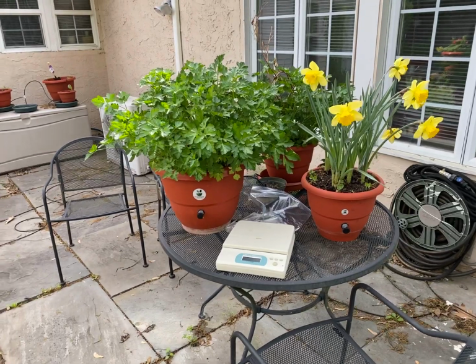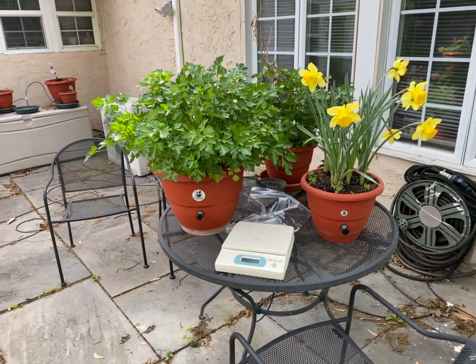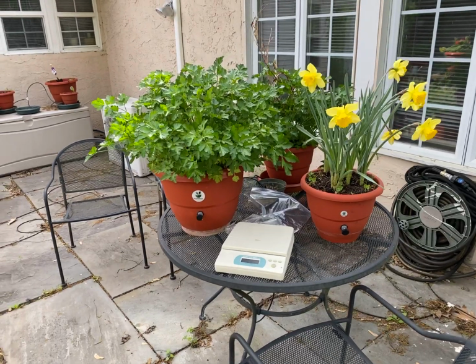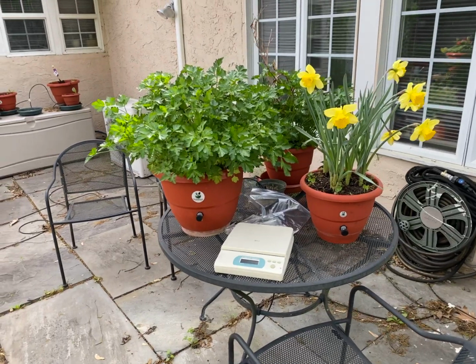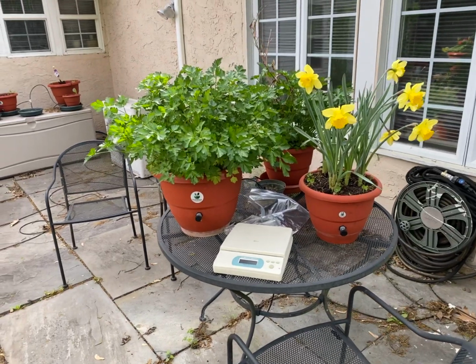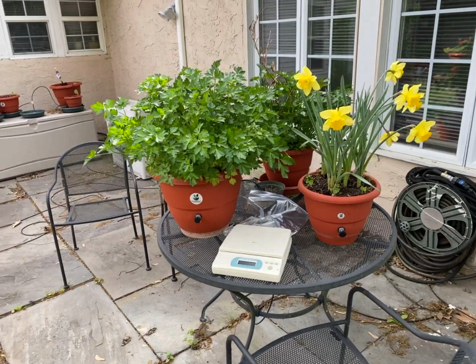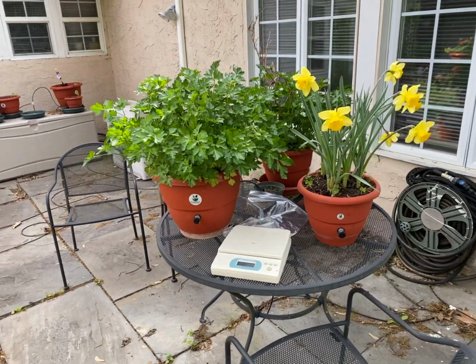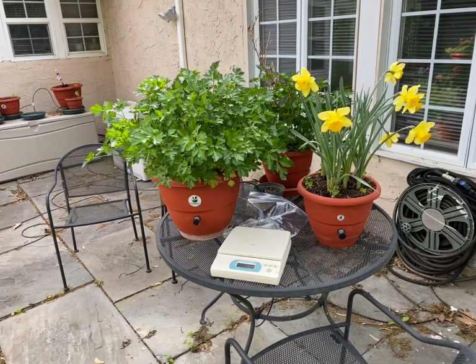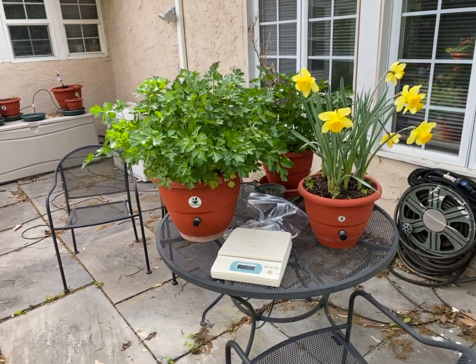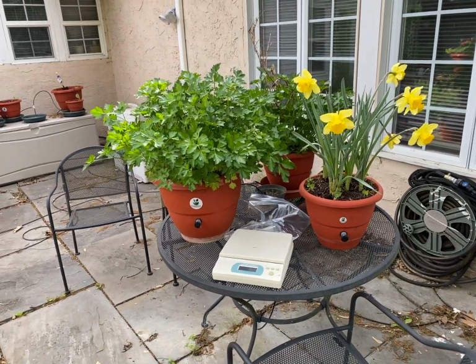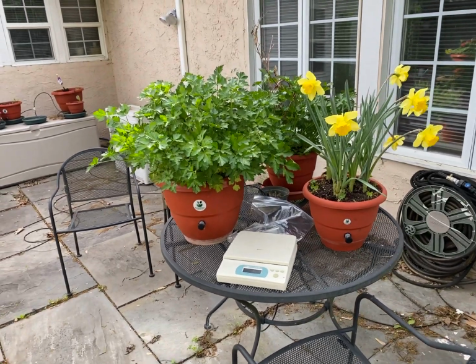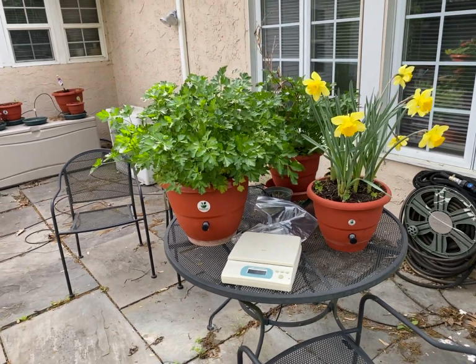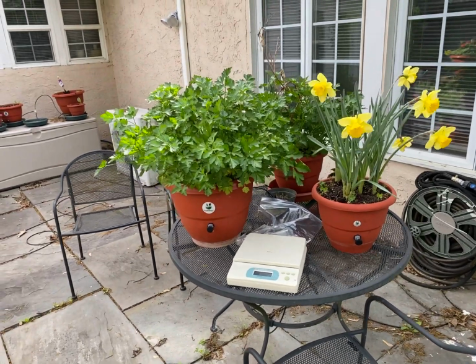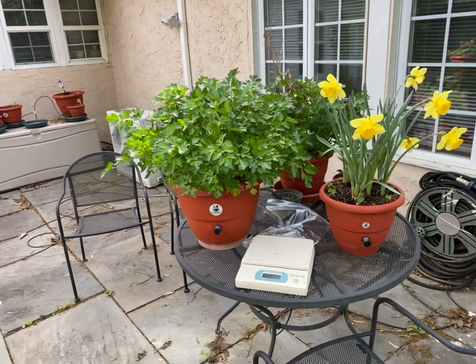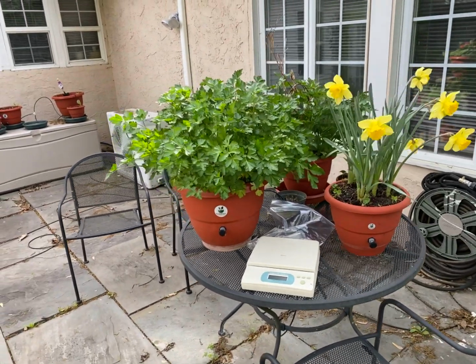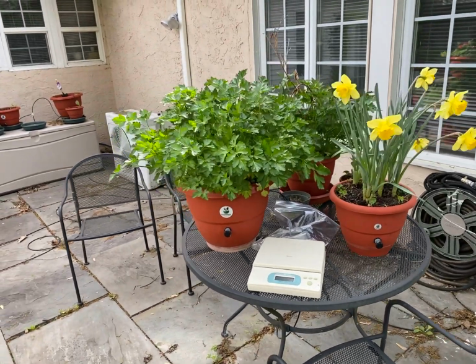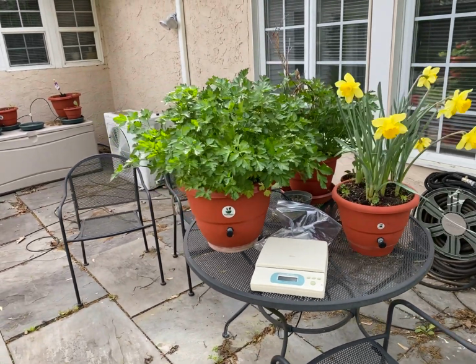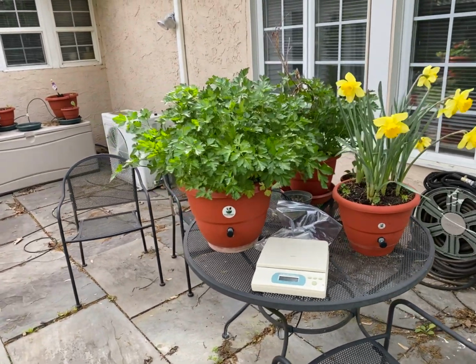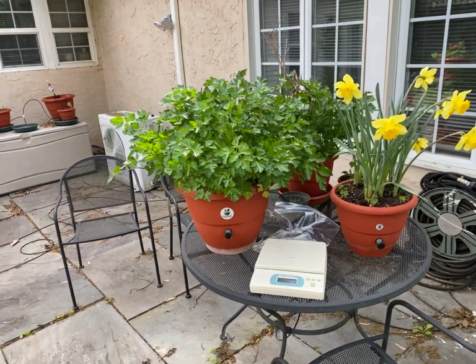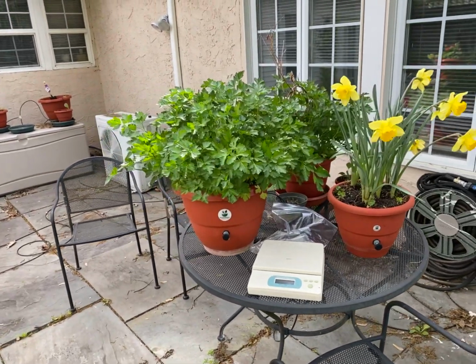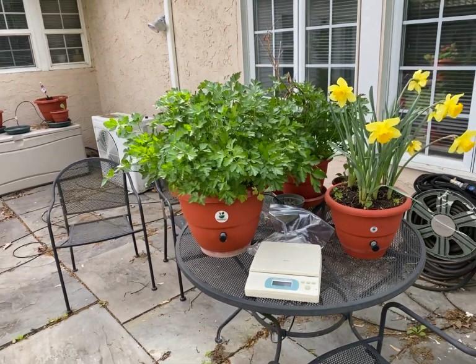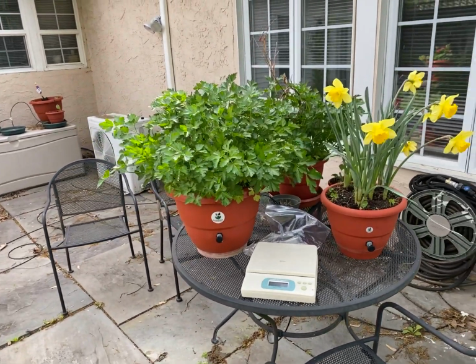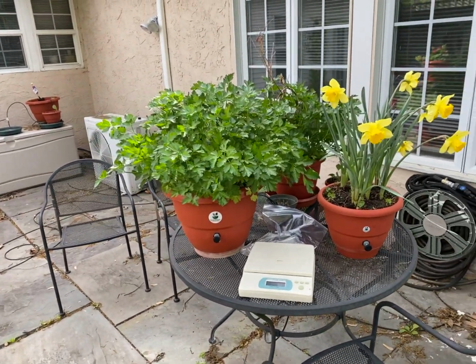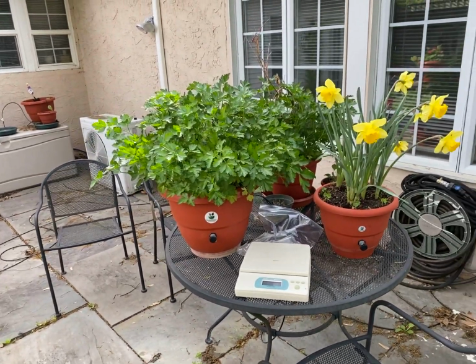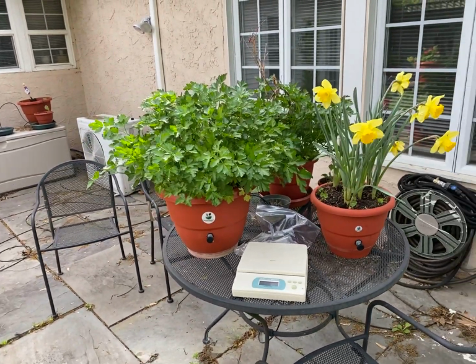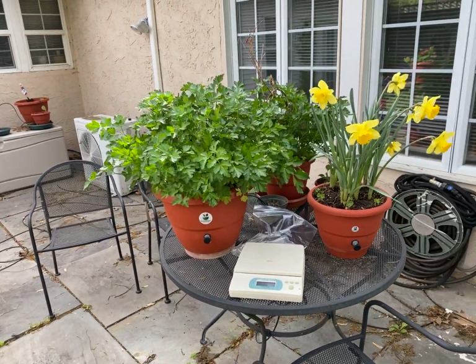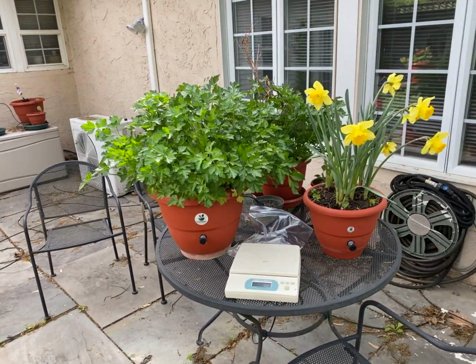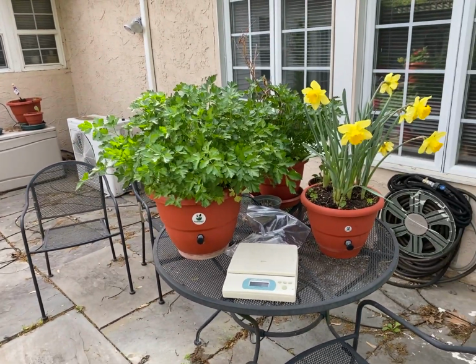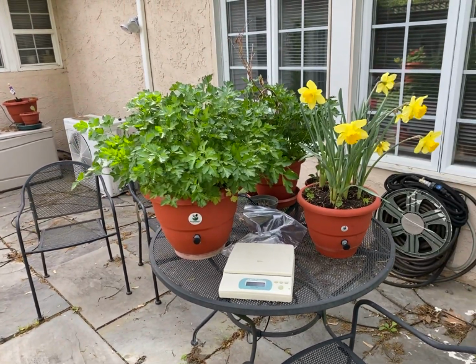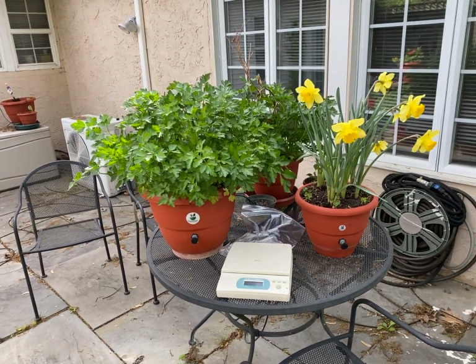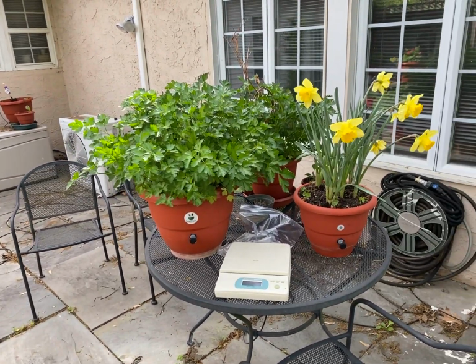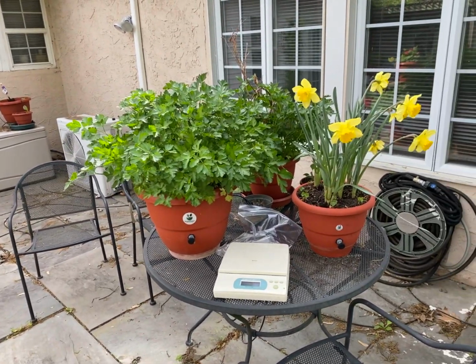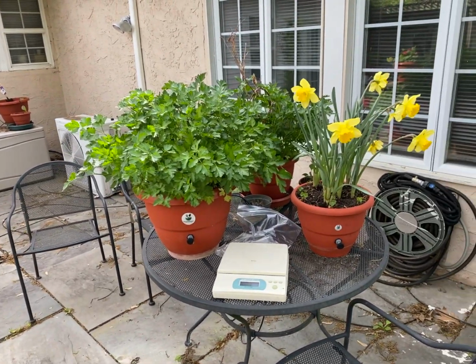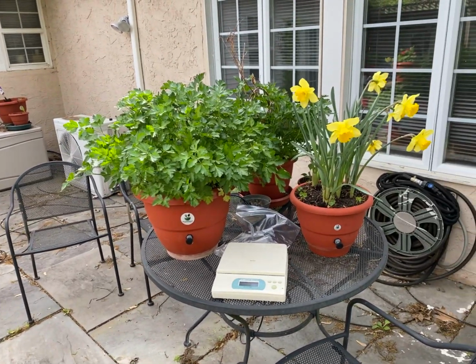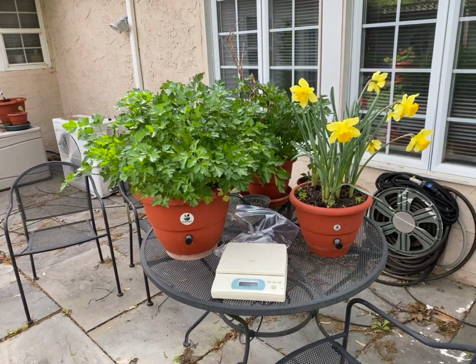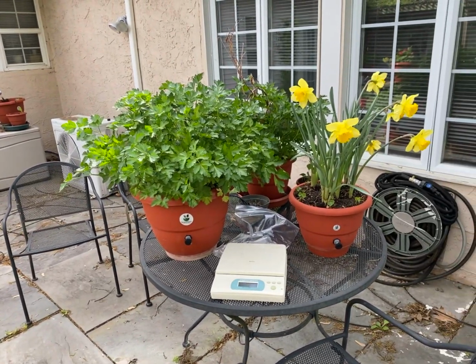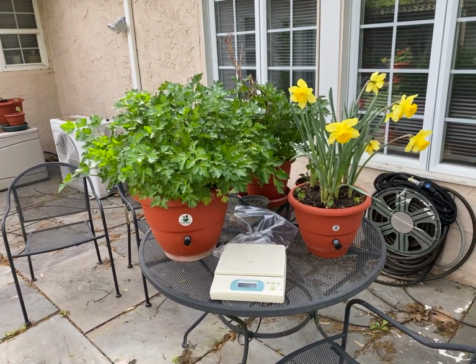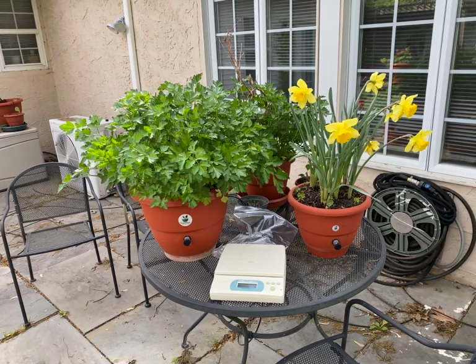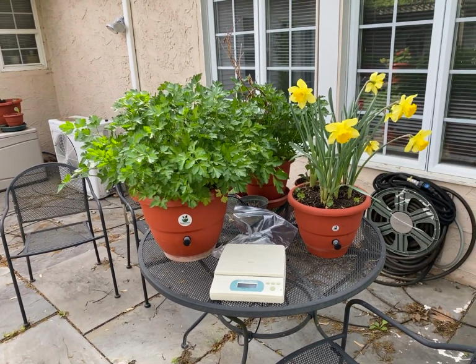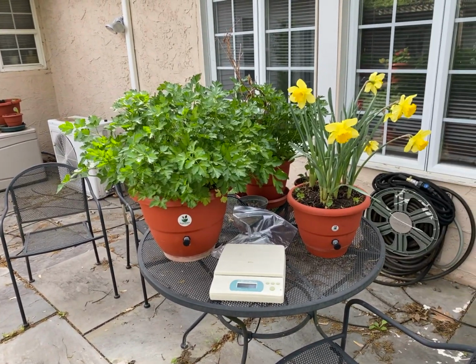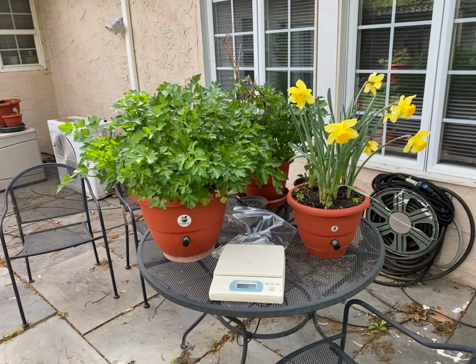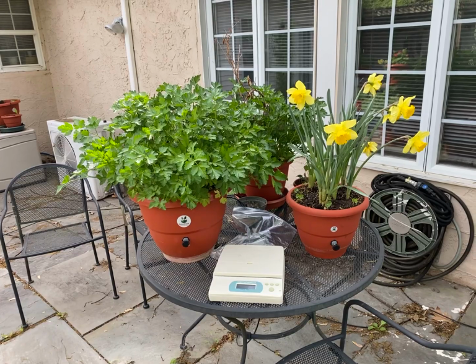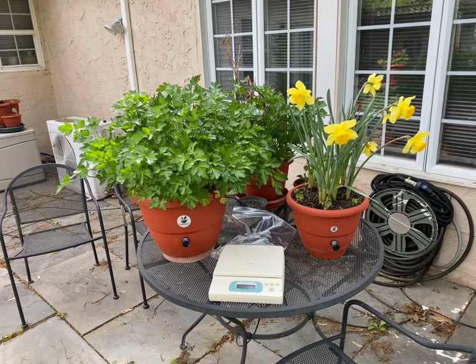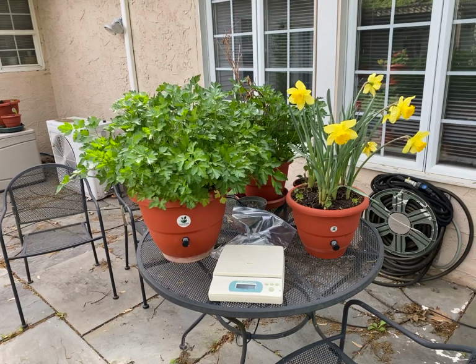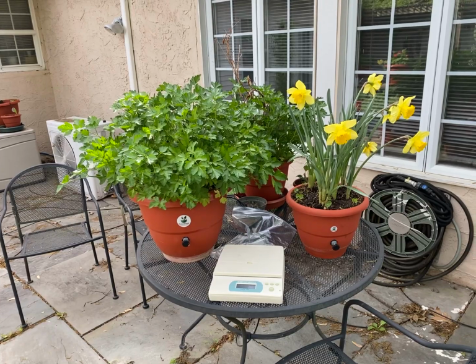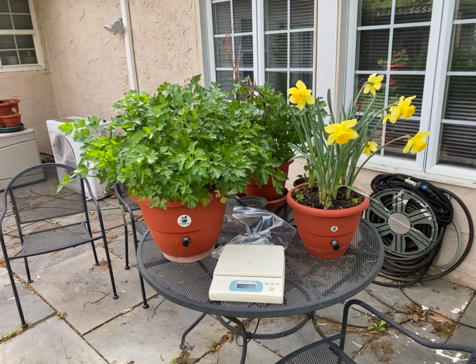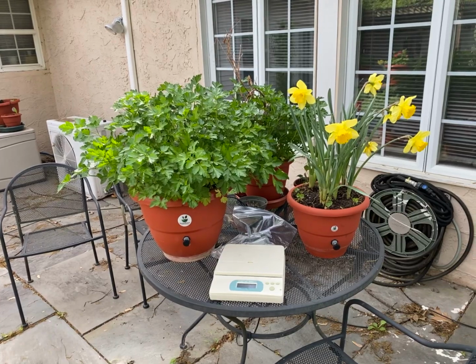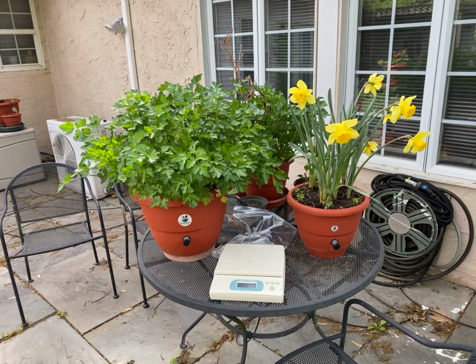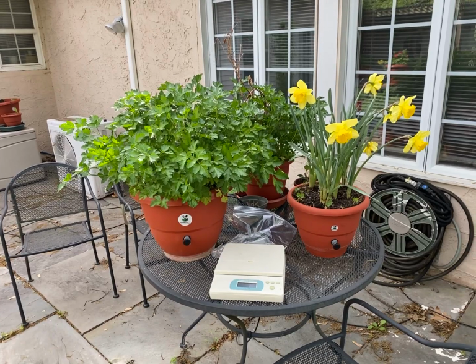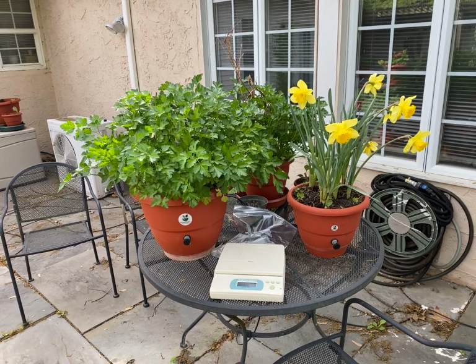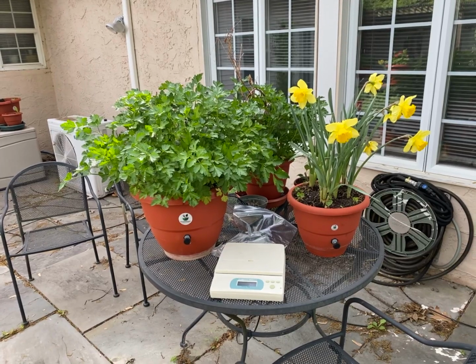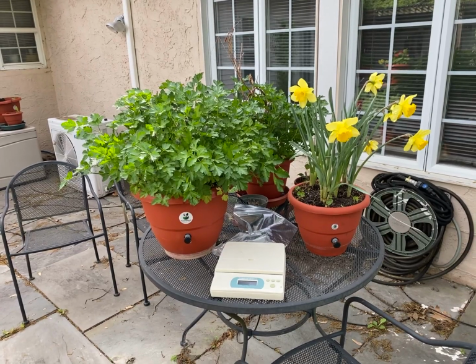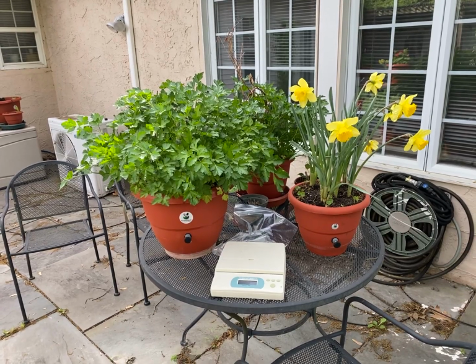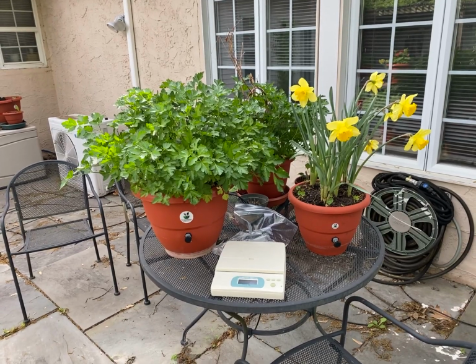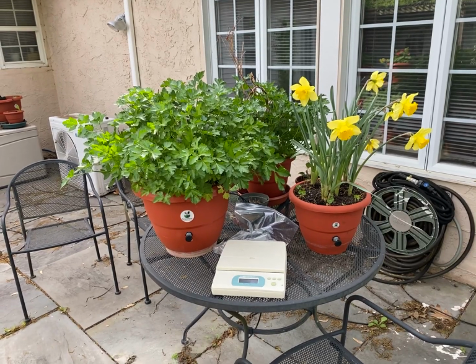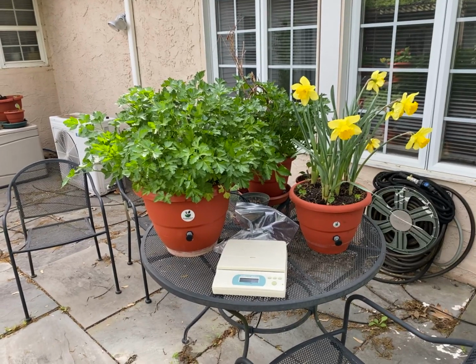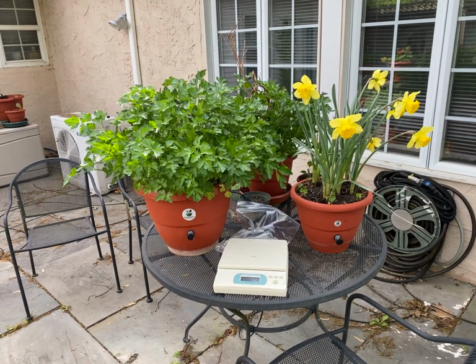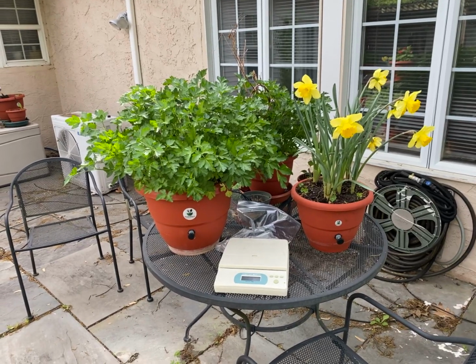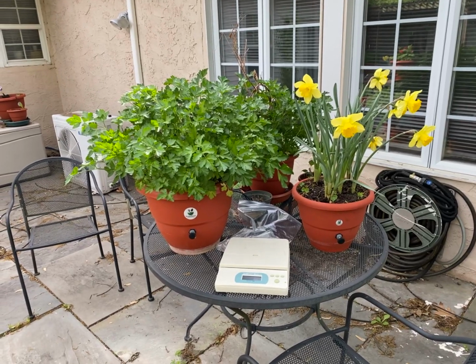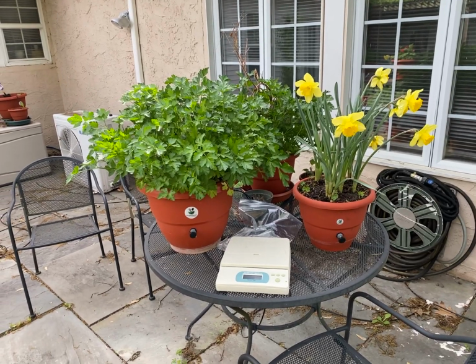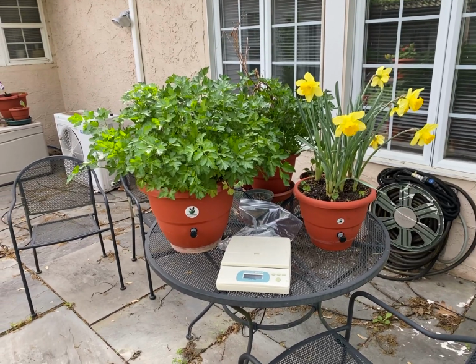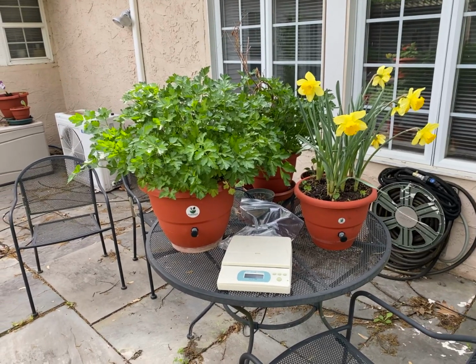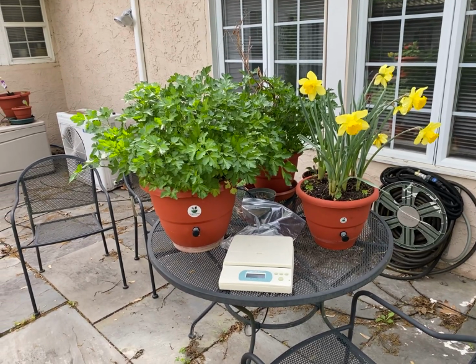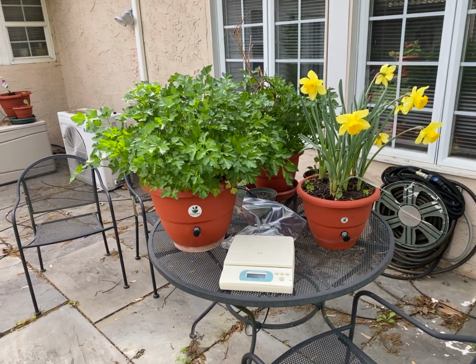Hey guys, what's going on? It's Dara Addison at TorpedoPot.com.